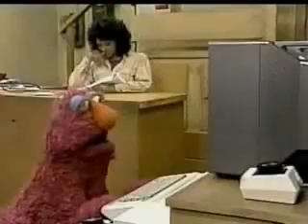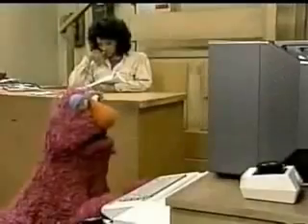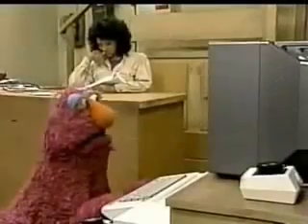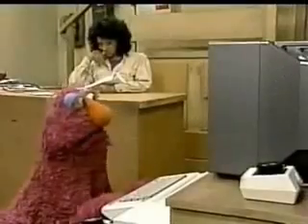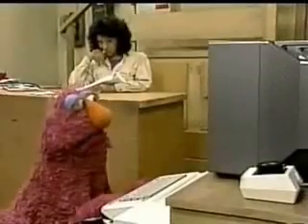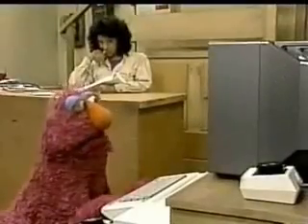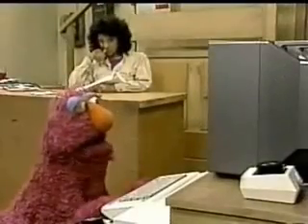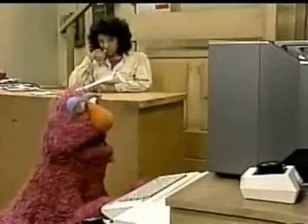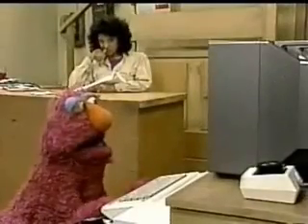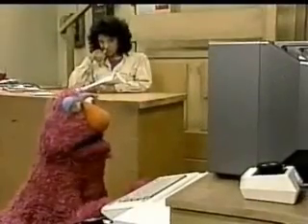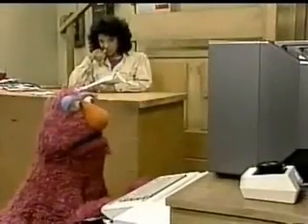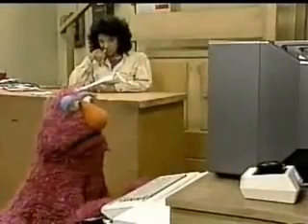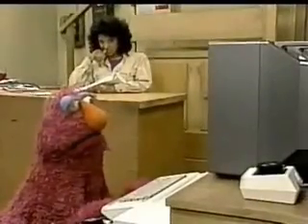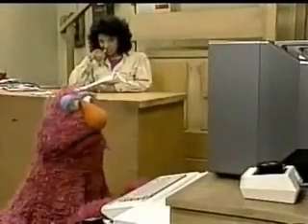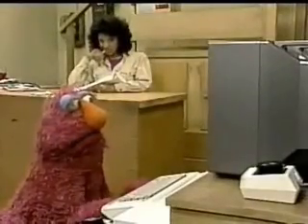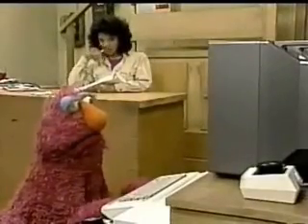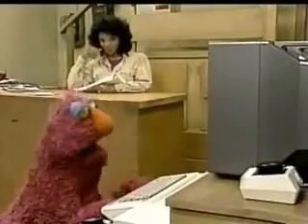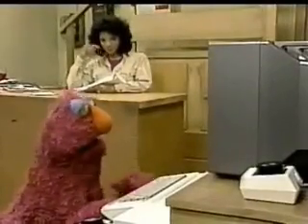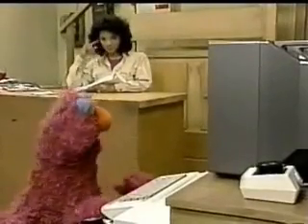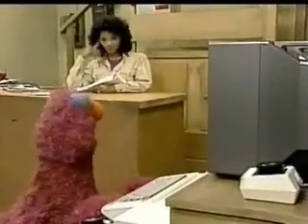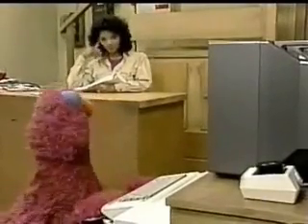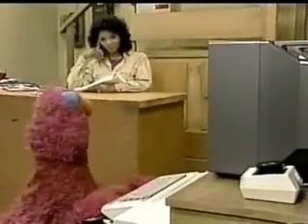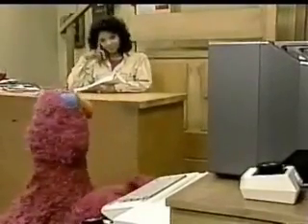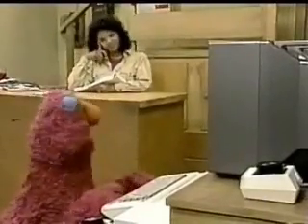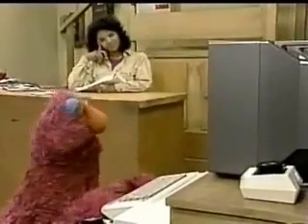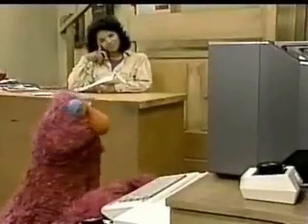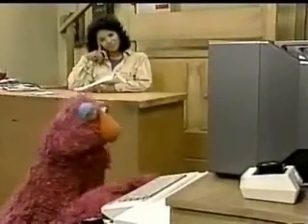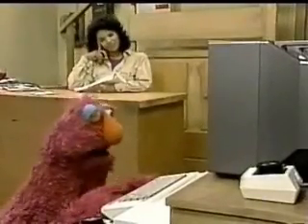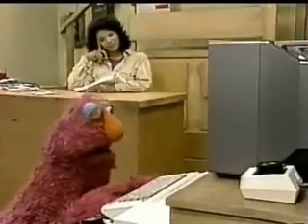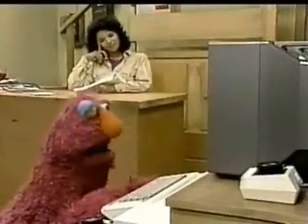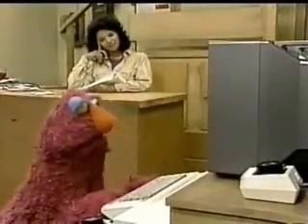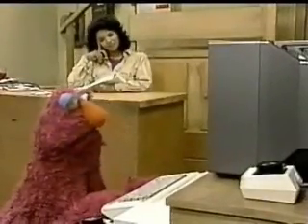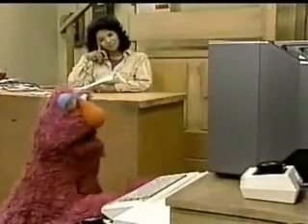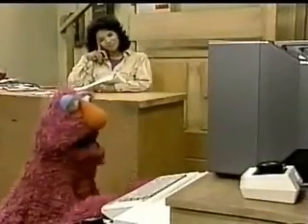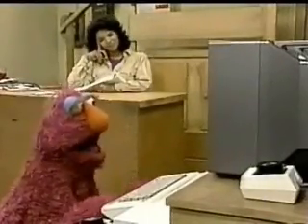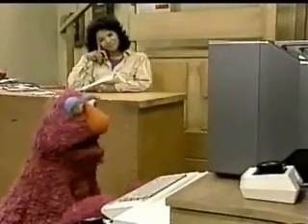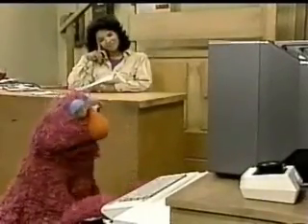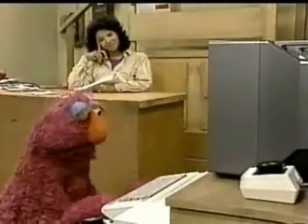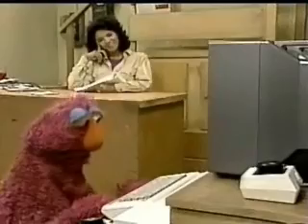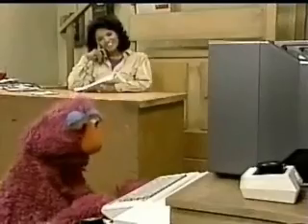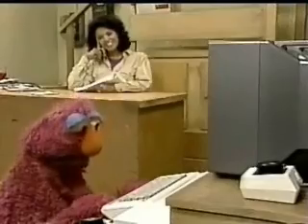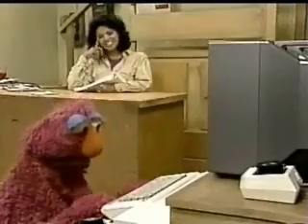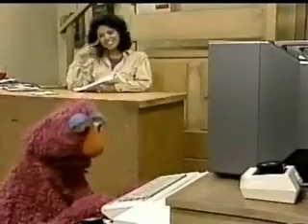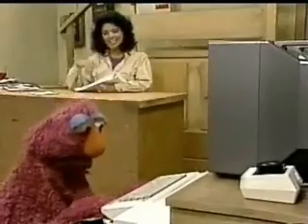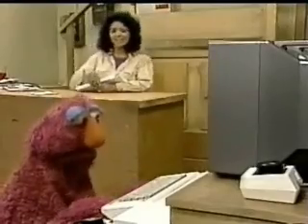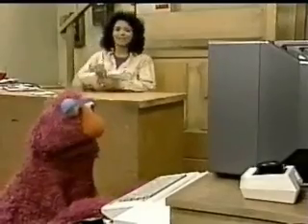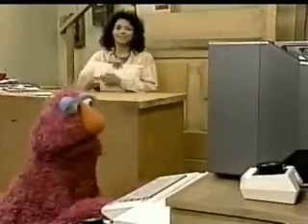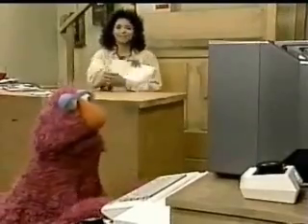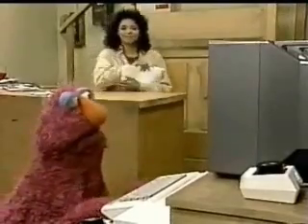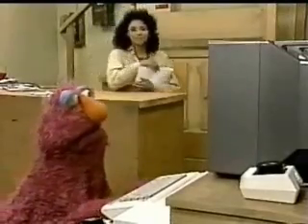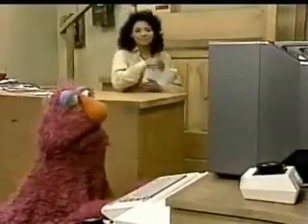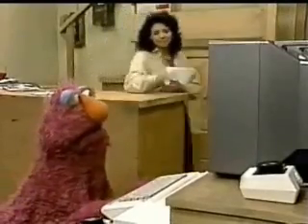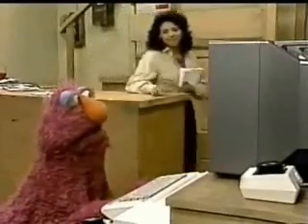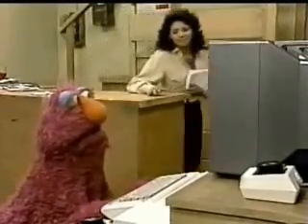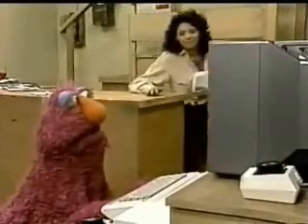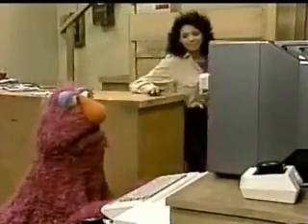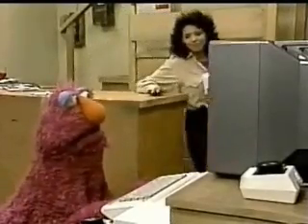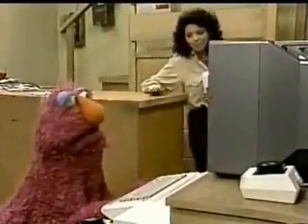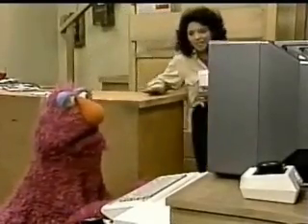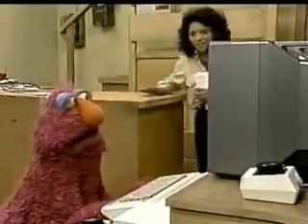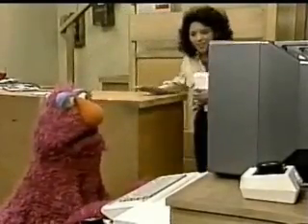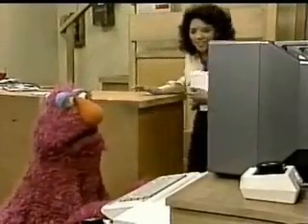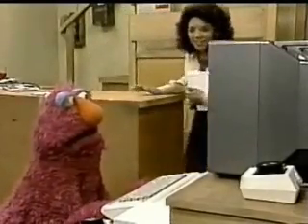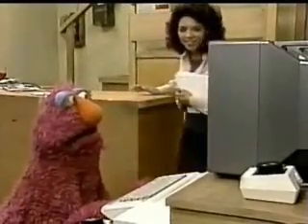Oh, wow. This is a new computer, huh? That's it, Telly. What do you think?